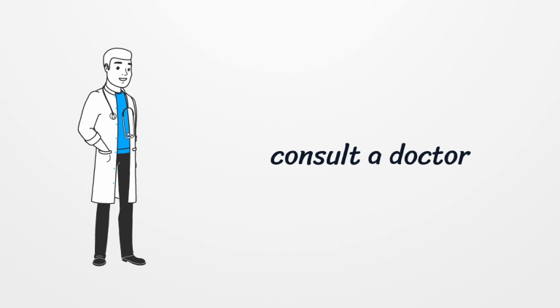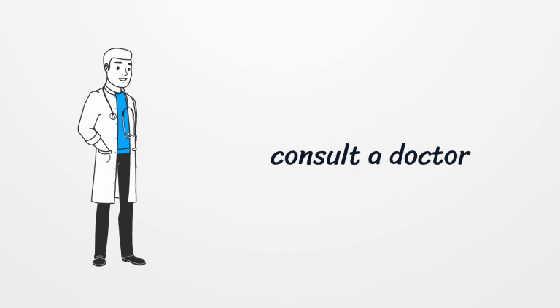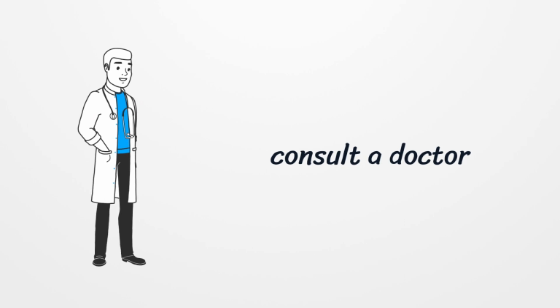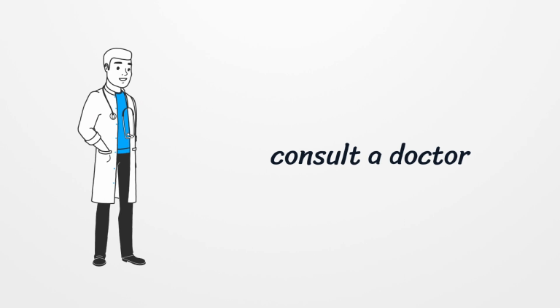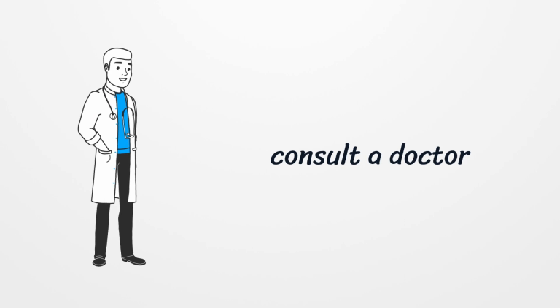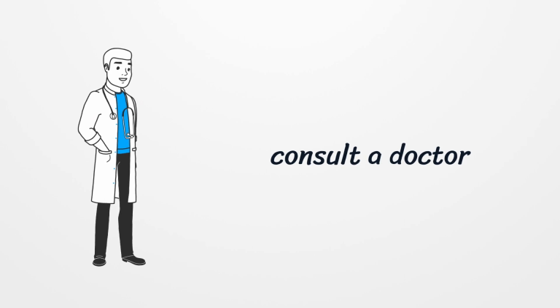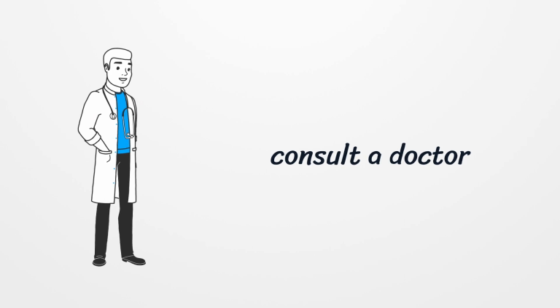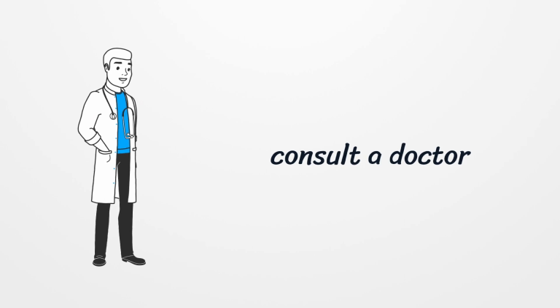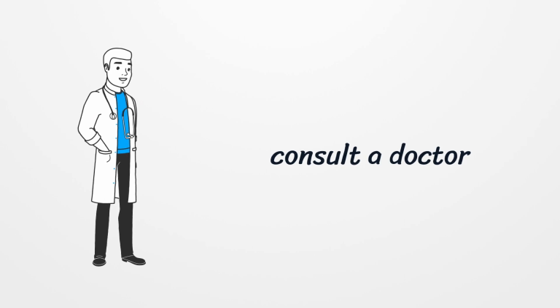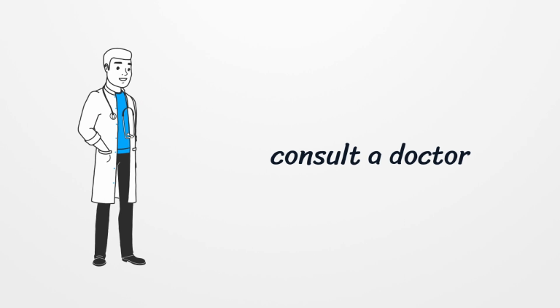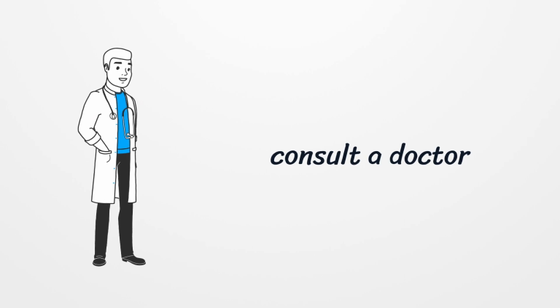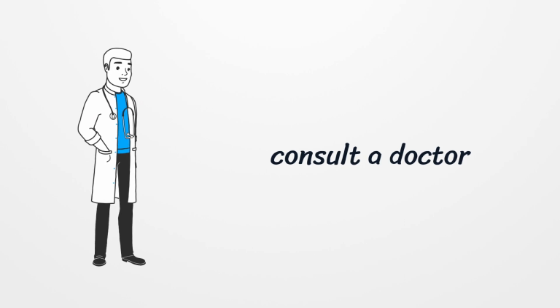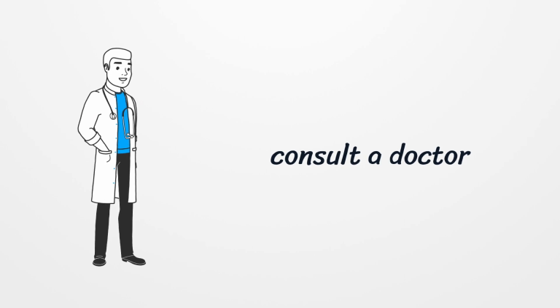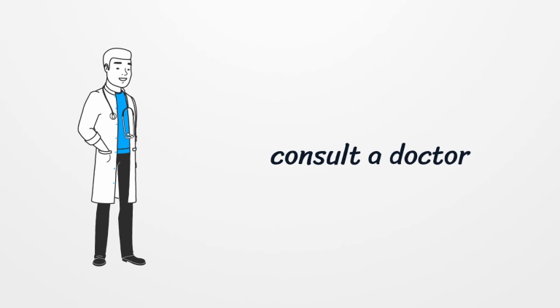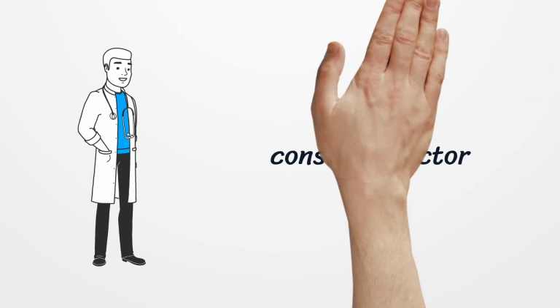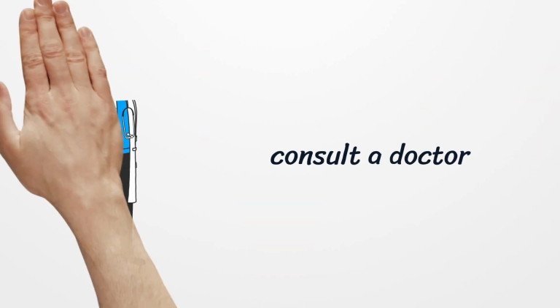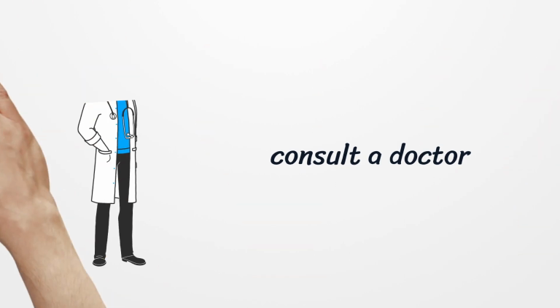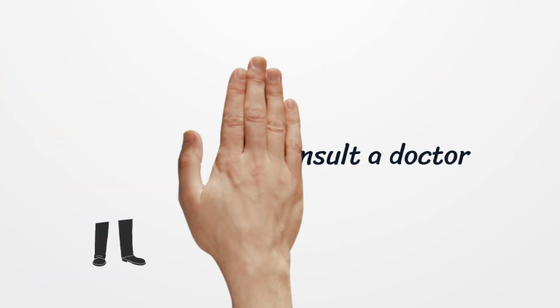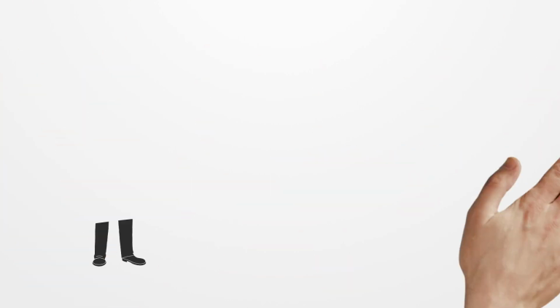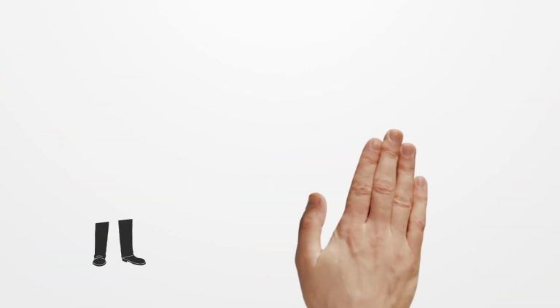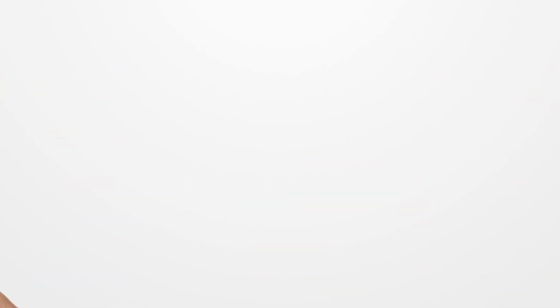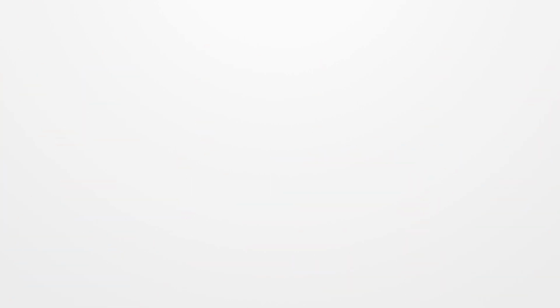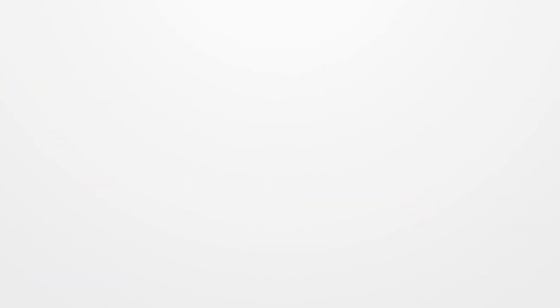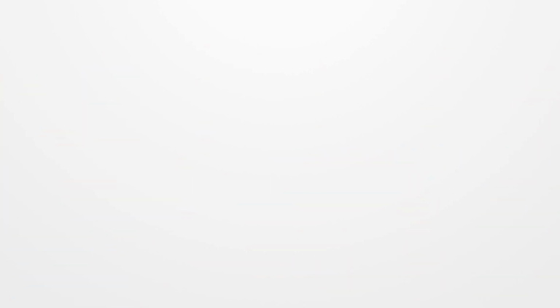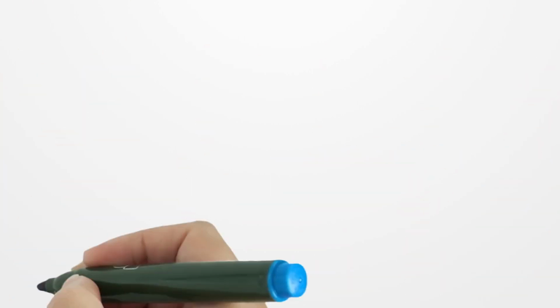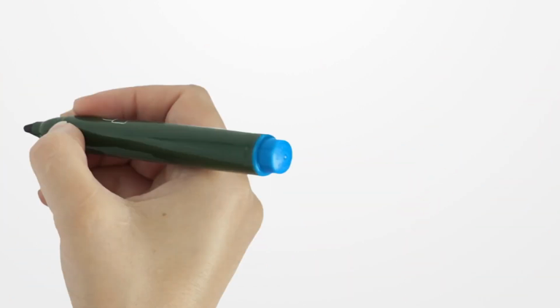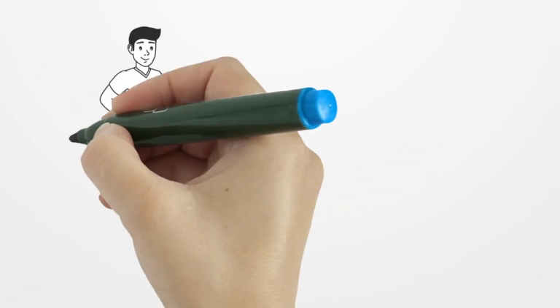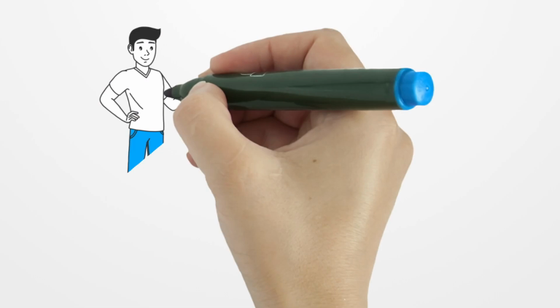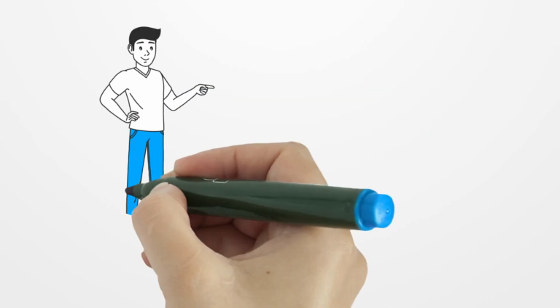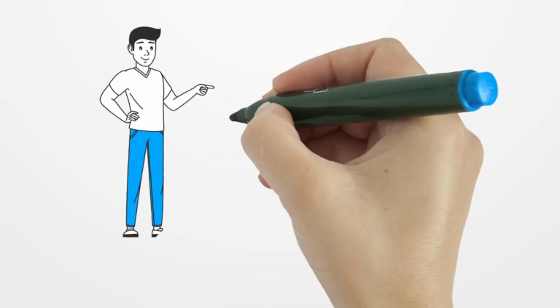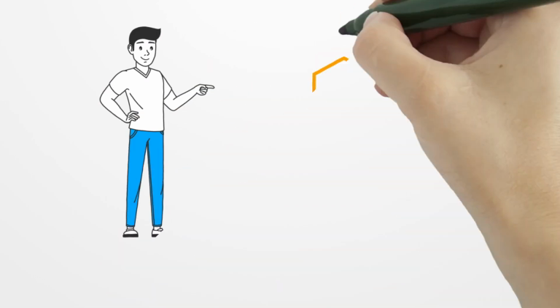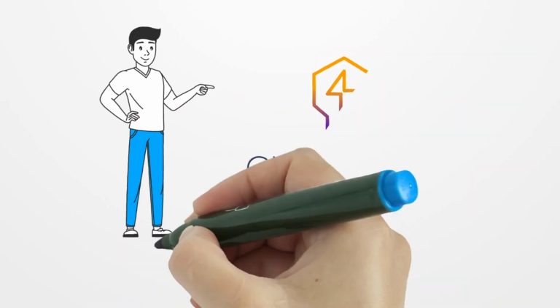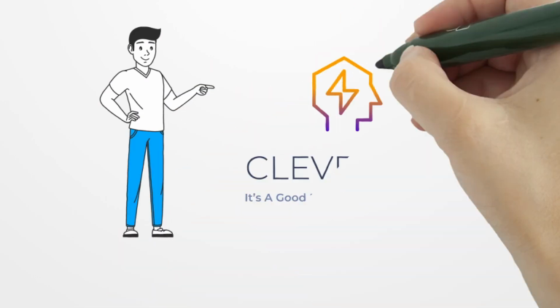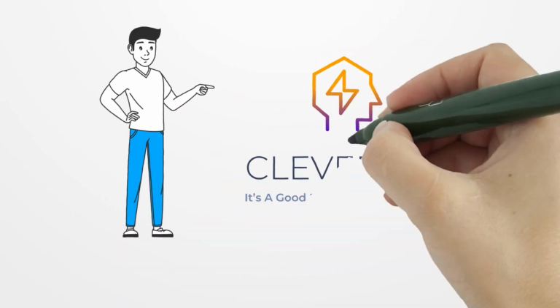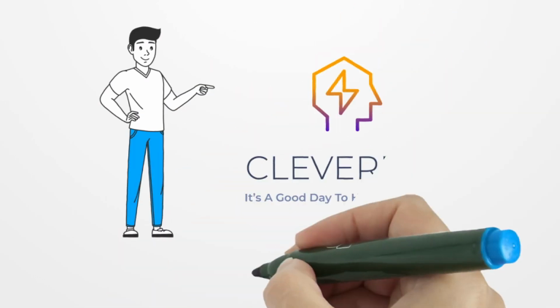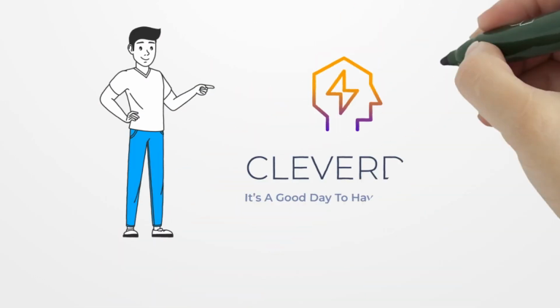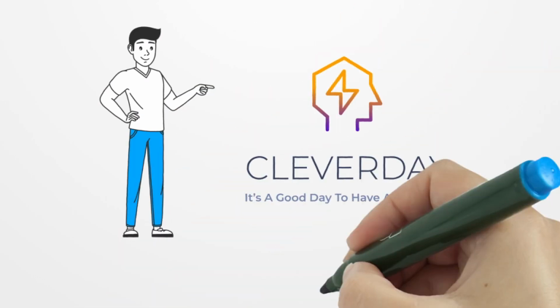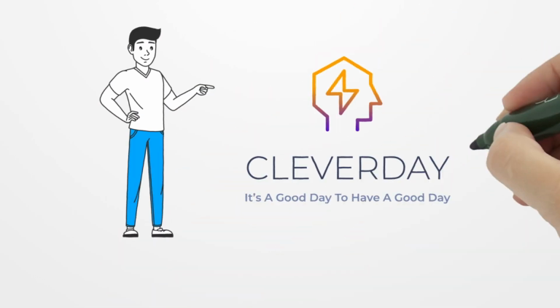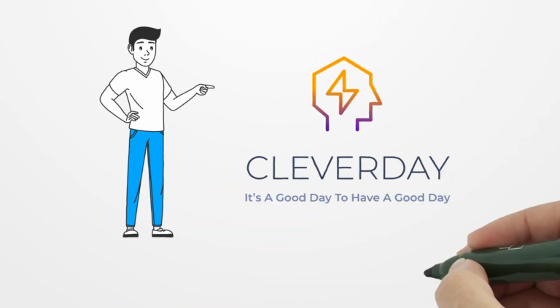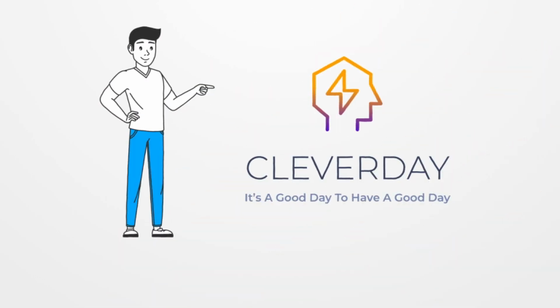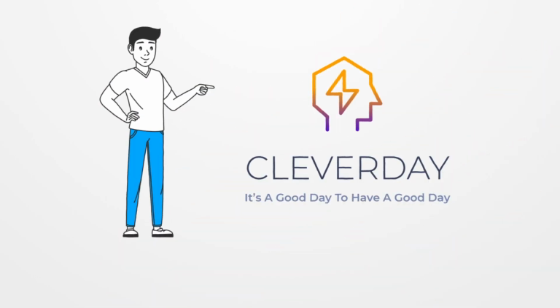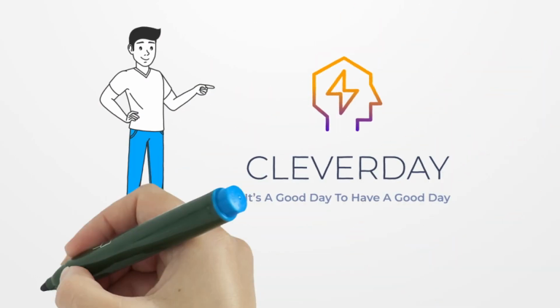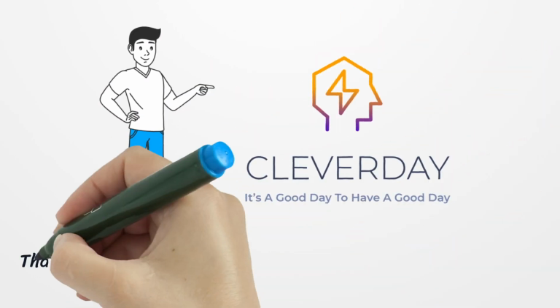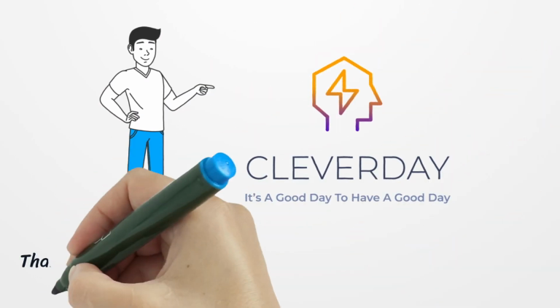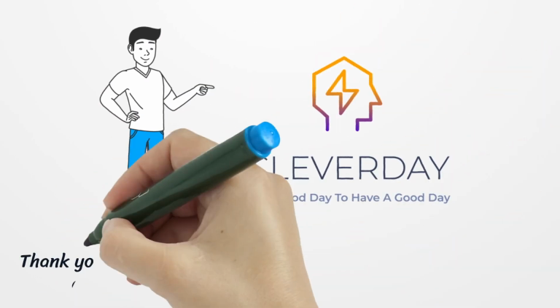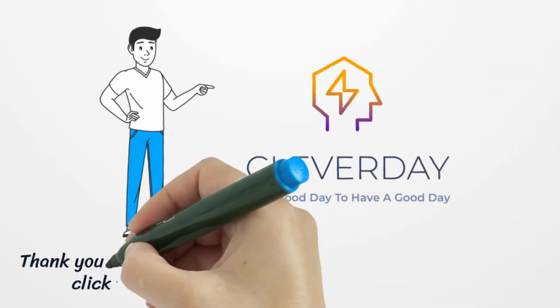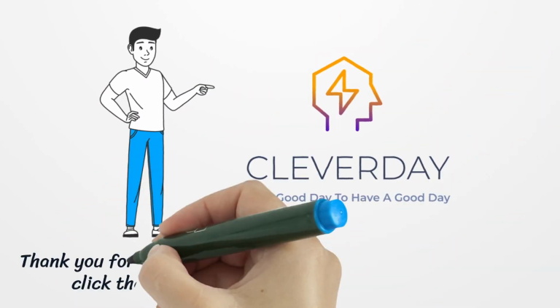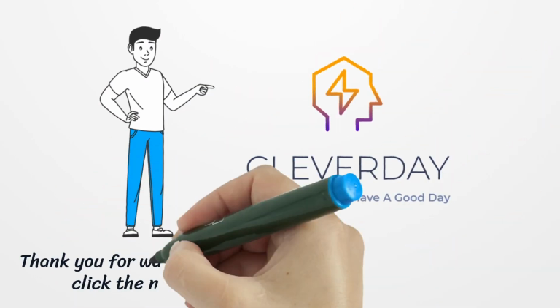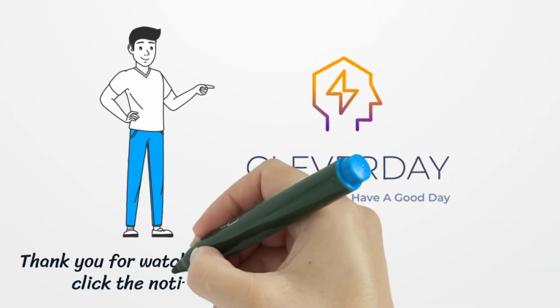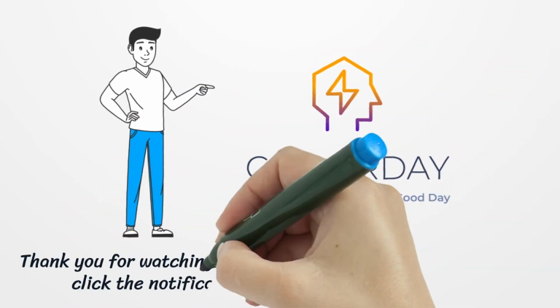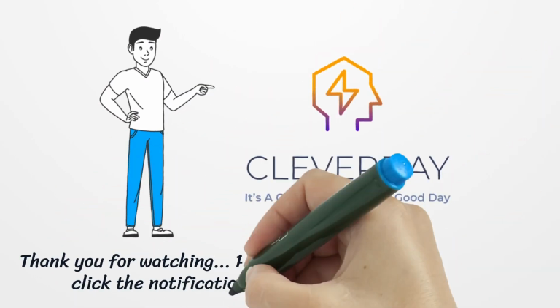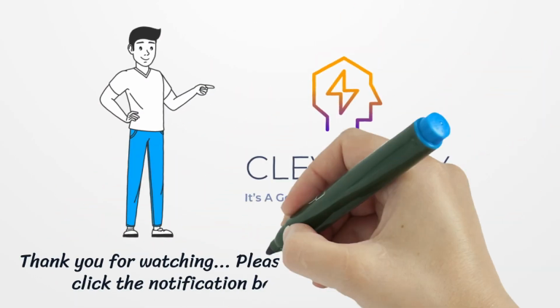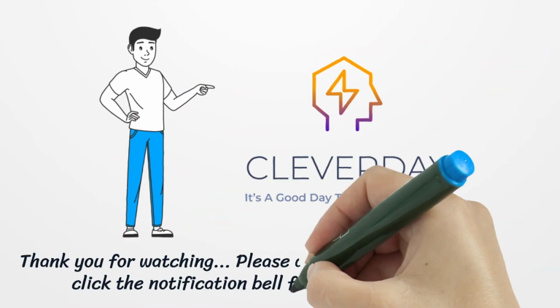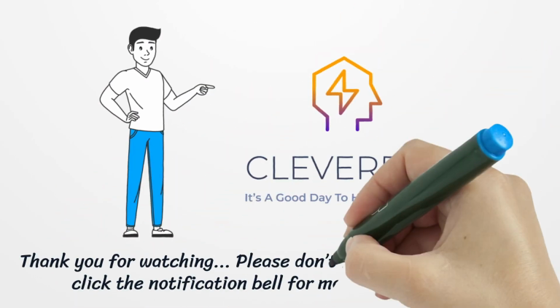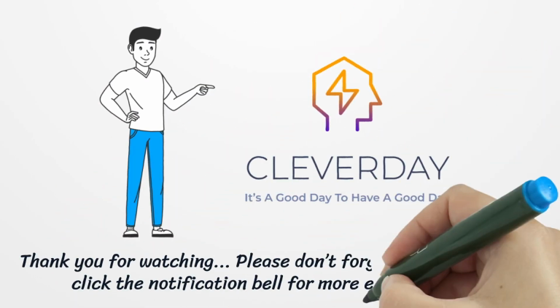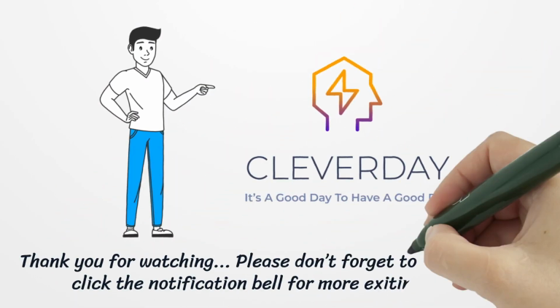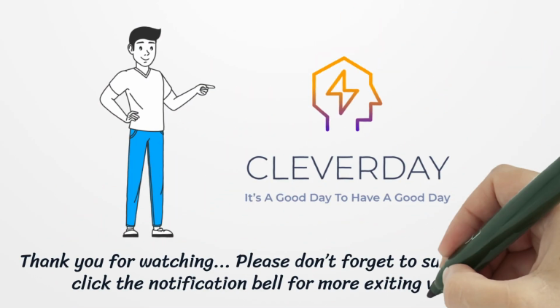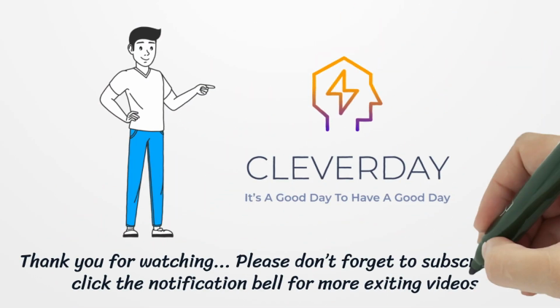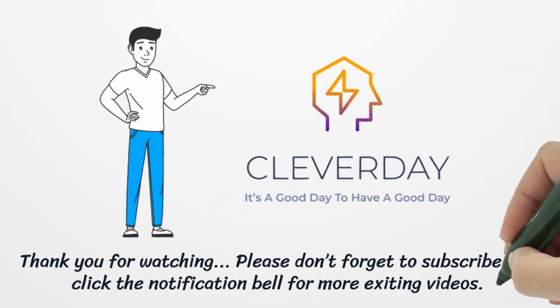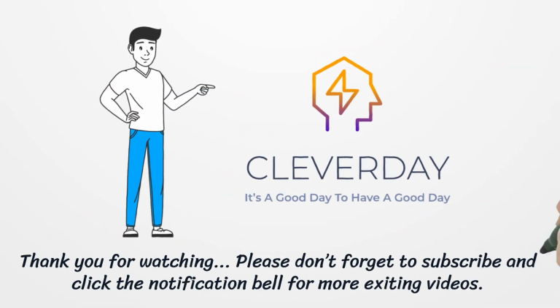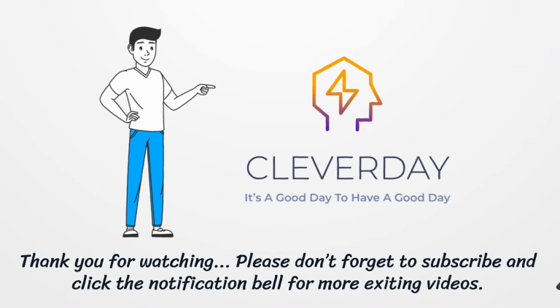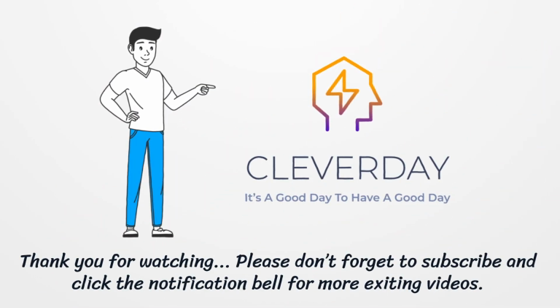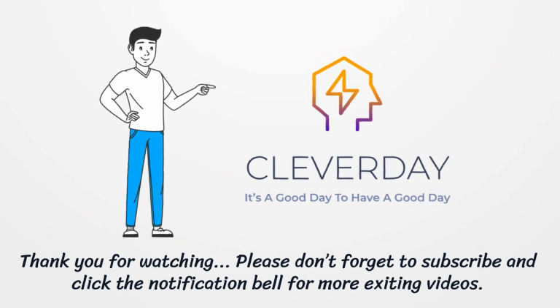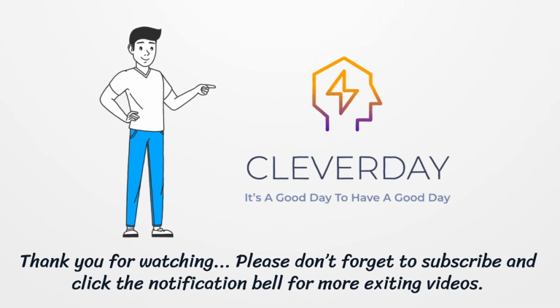Thank you for watching. Please don't forget to subscribe and click the notification bell for more exciting videos.